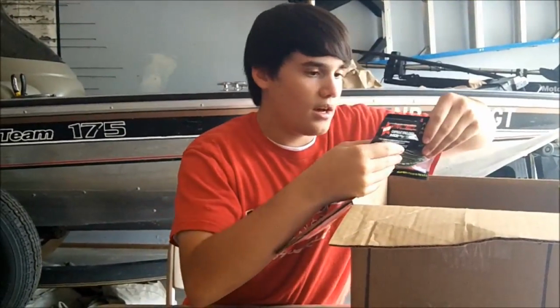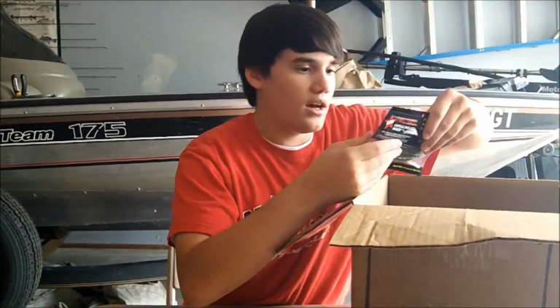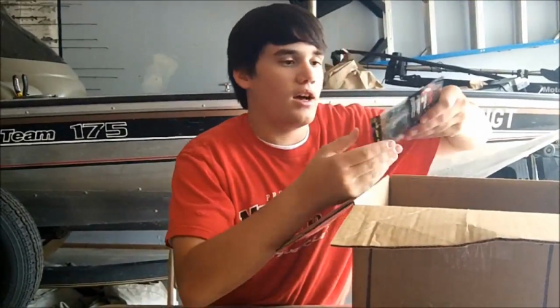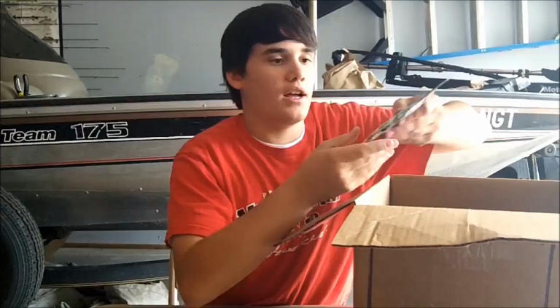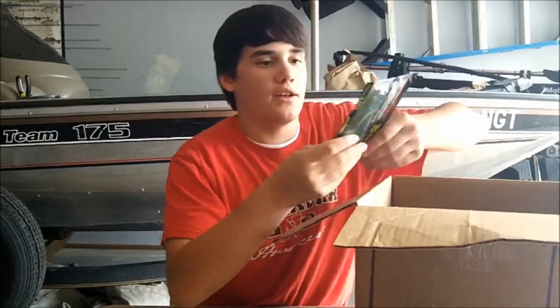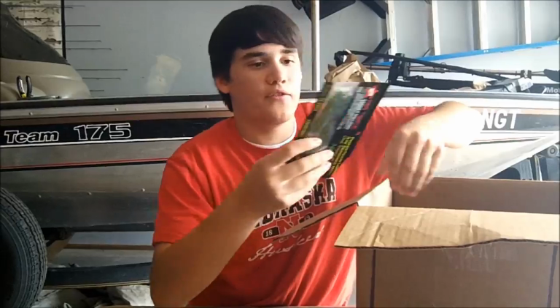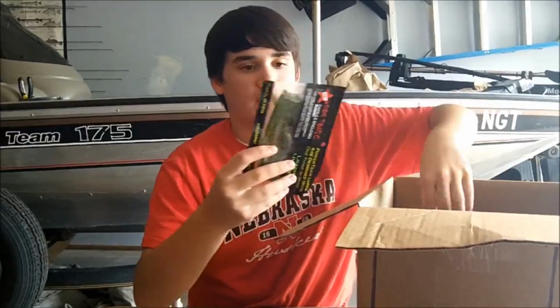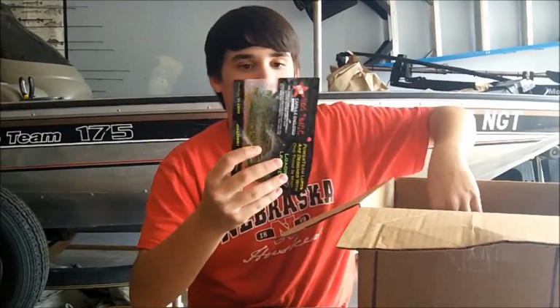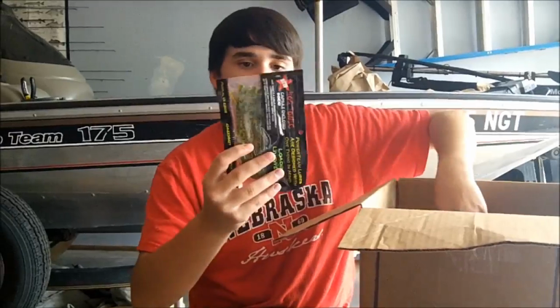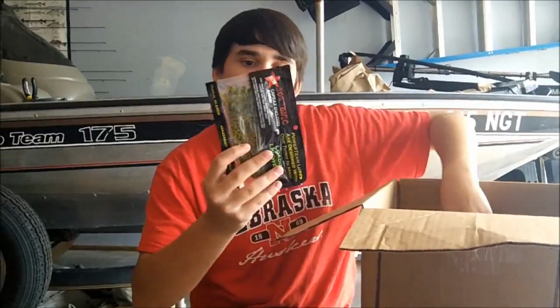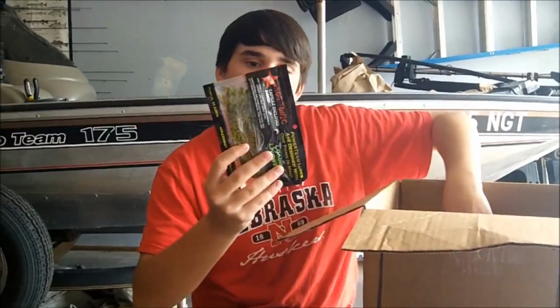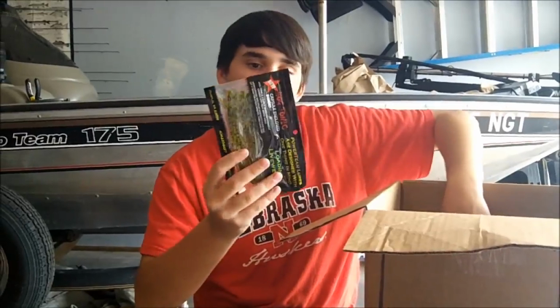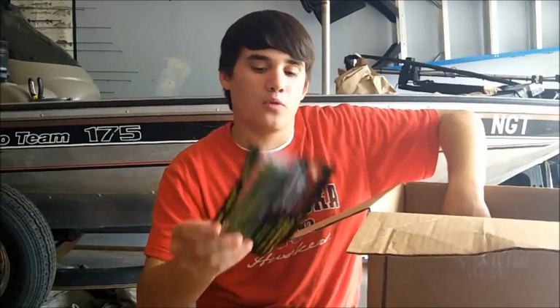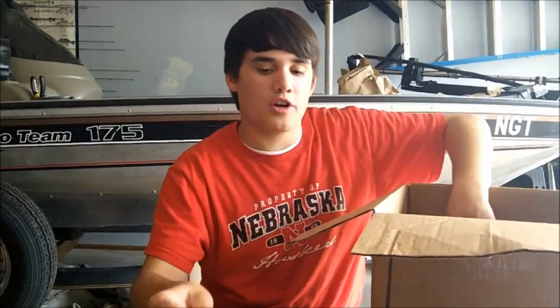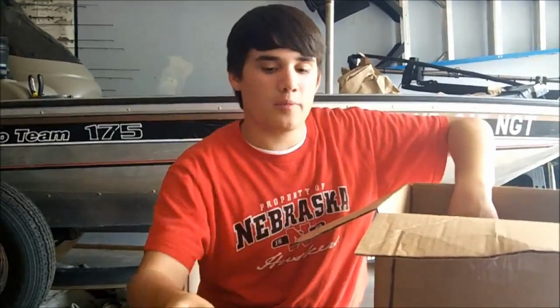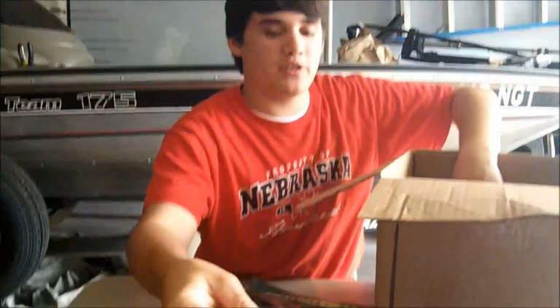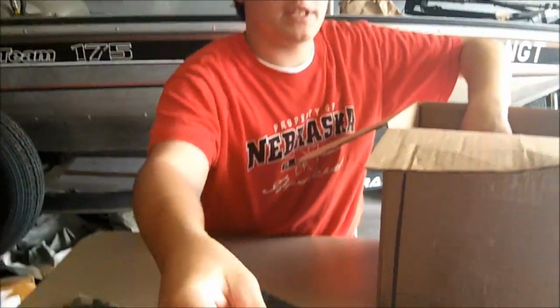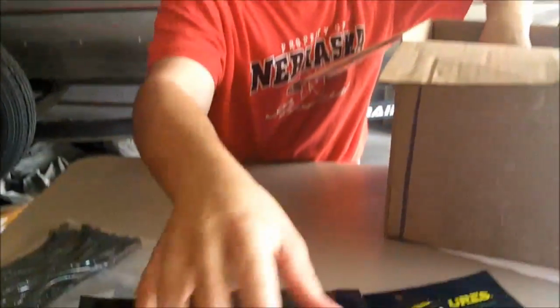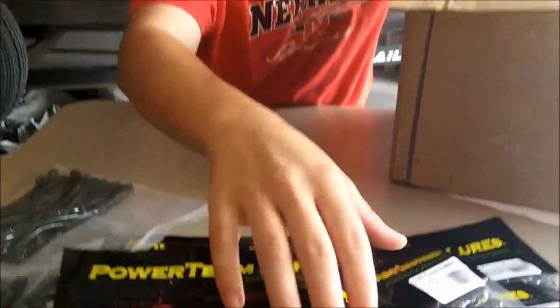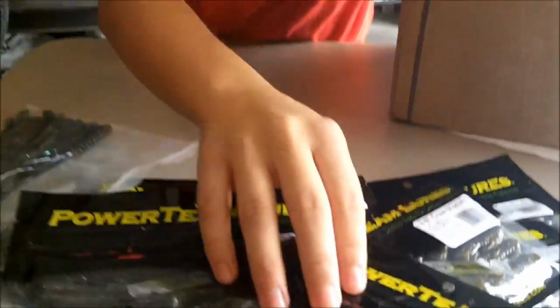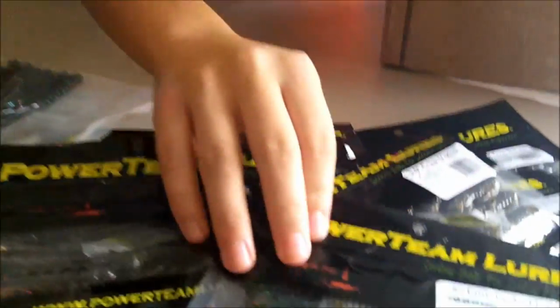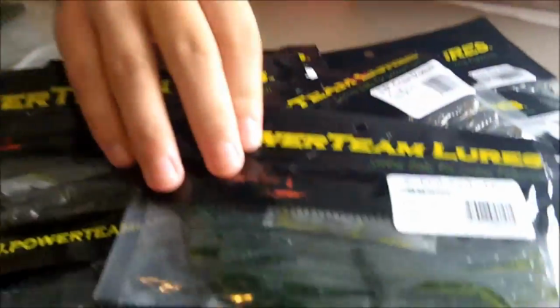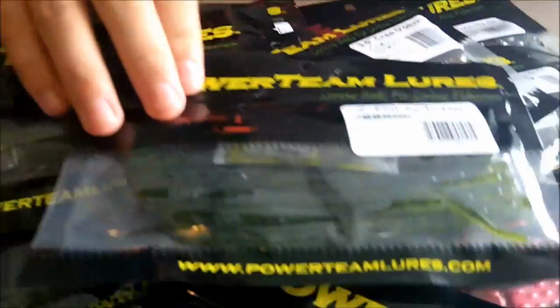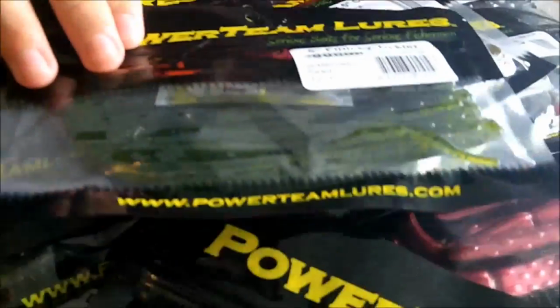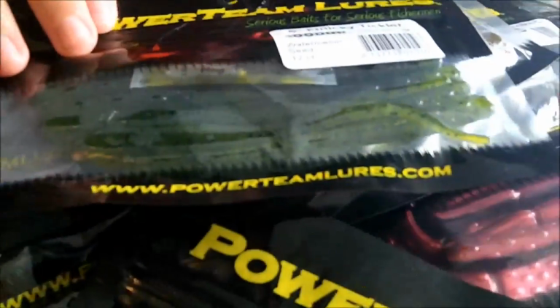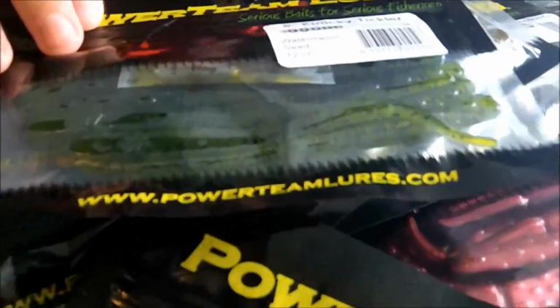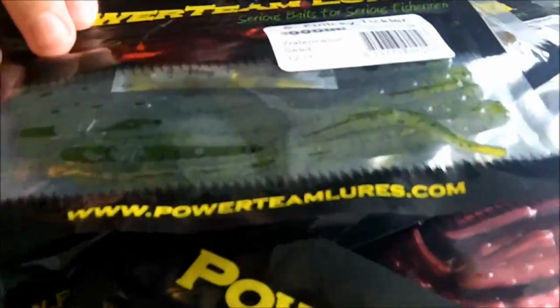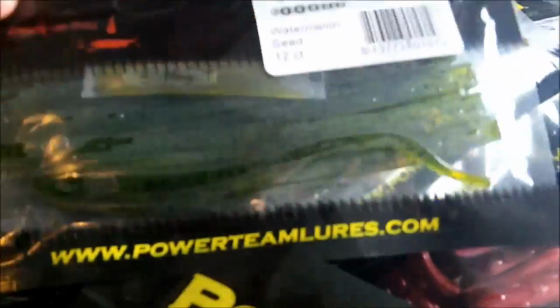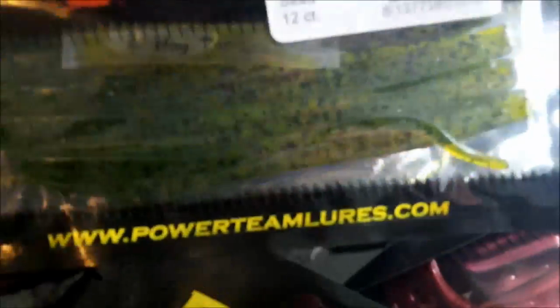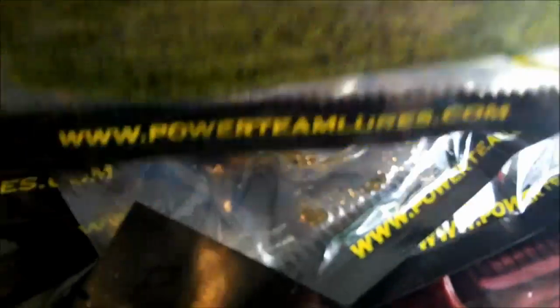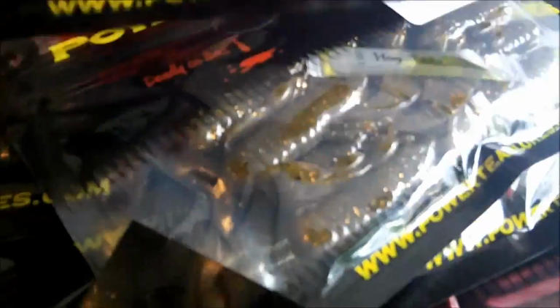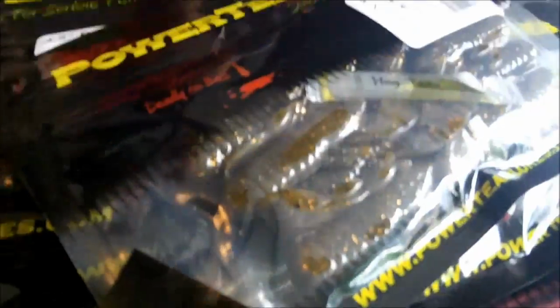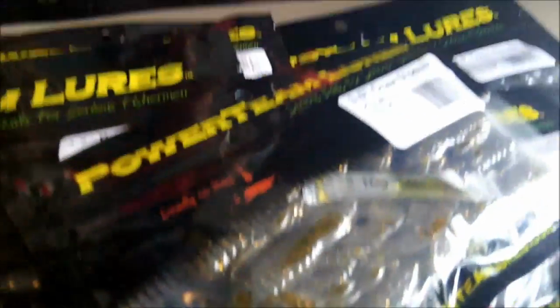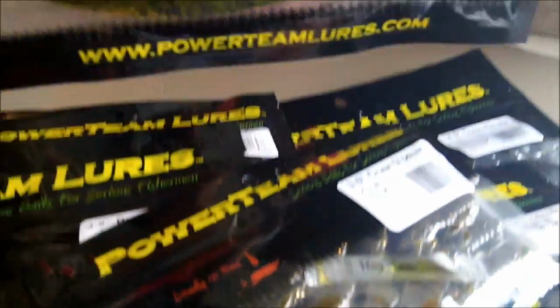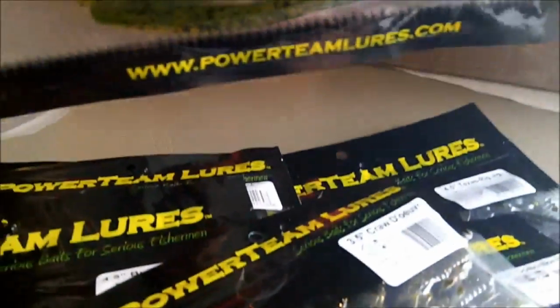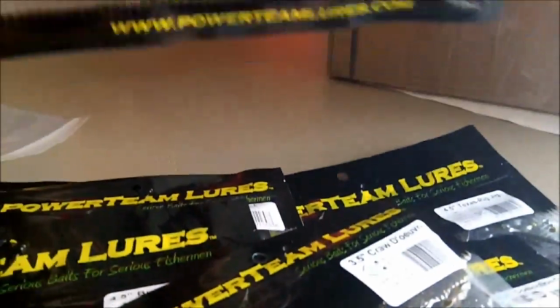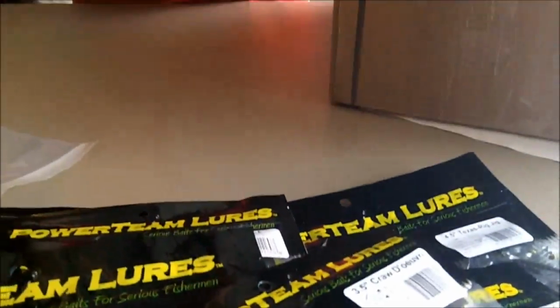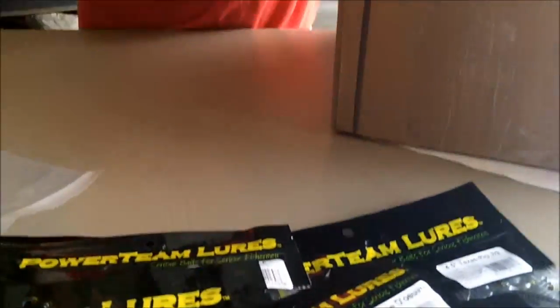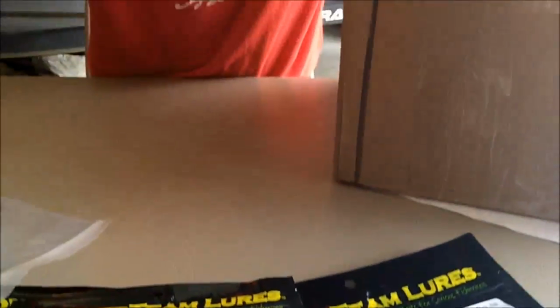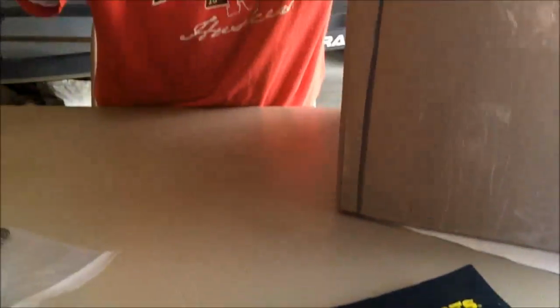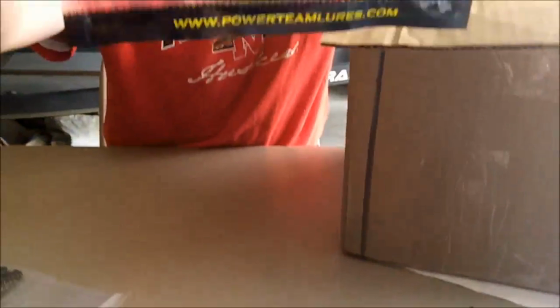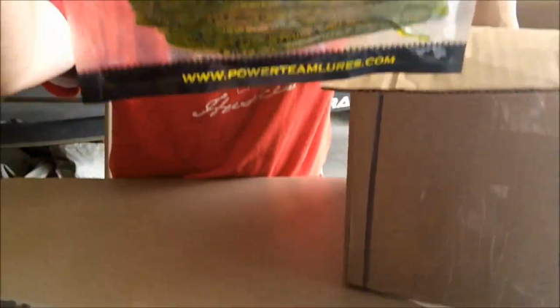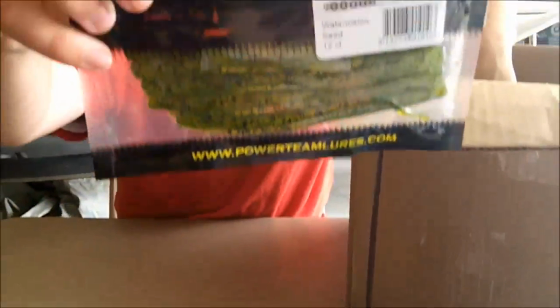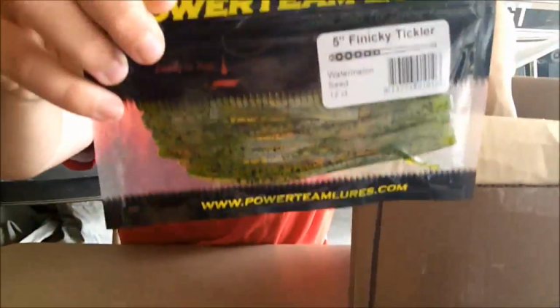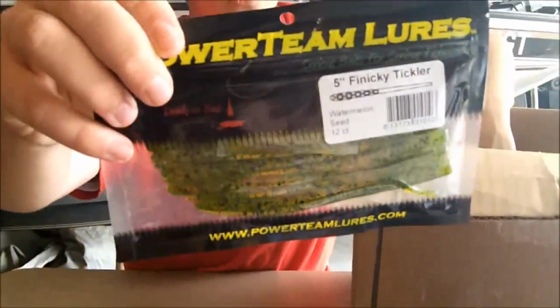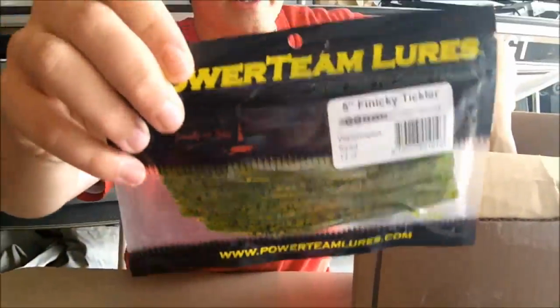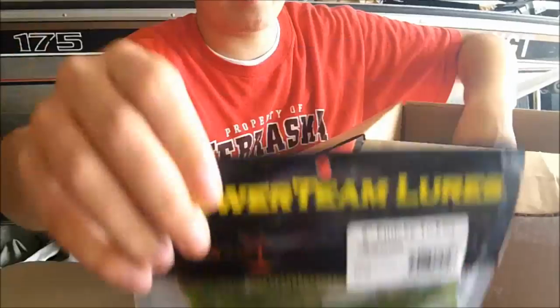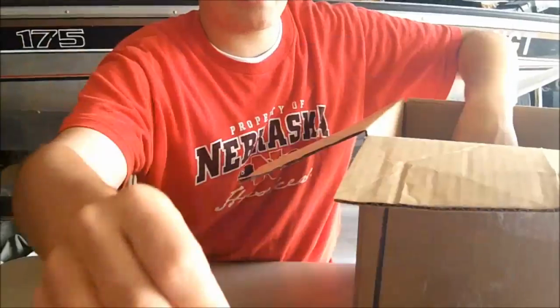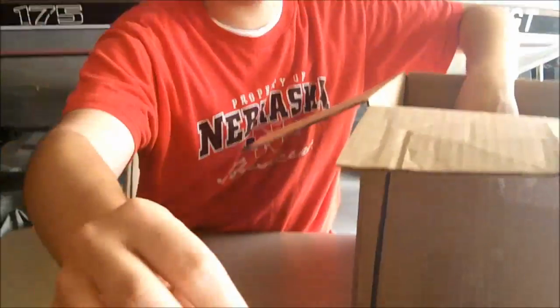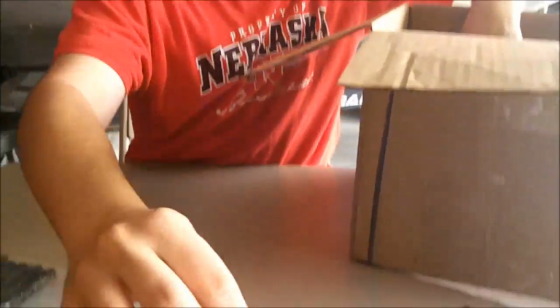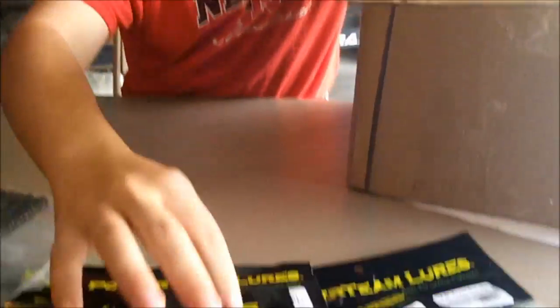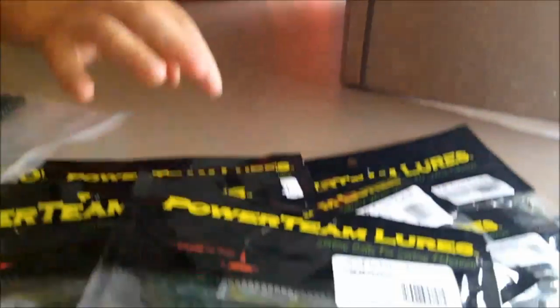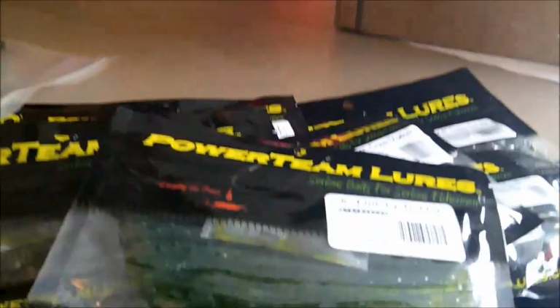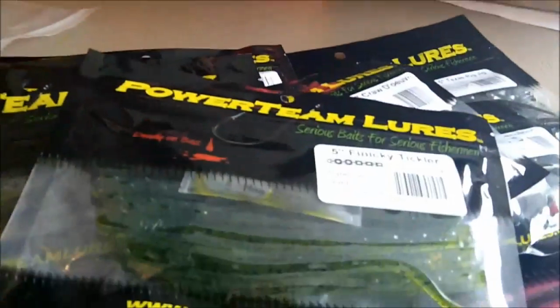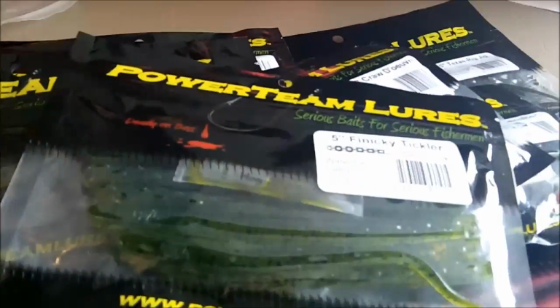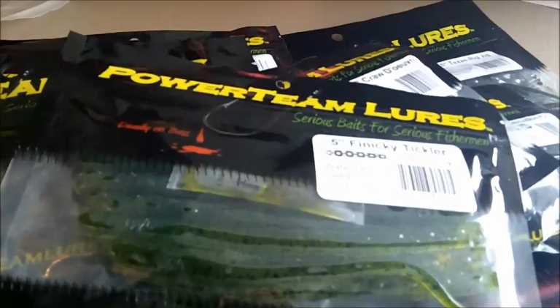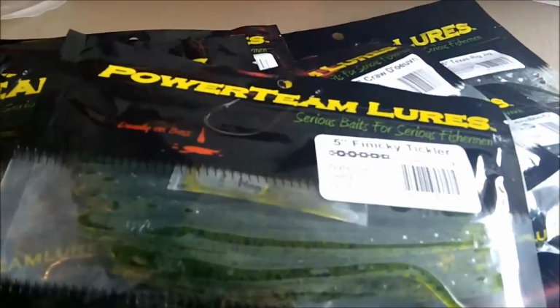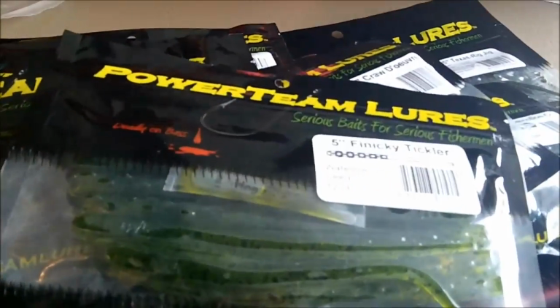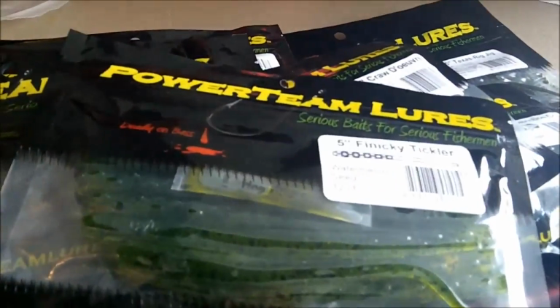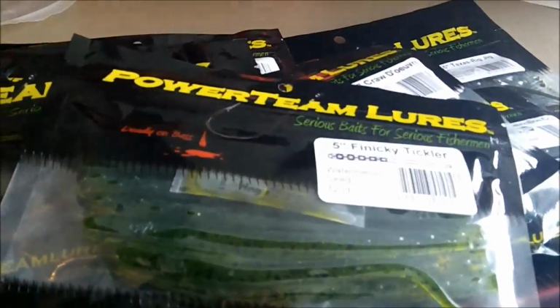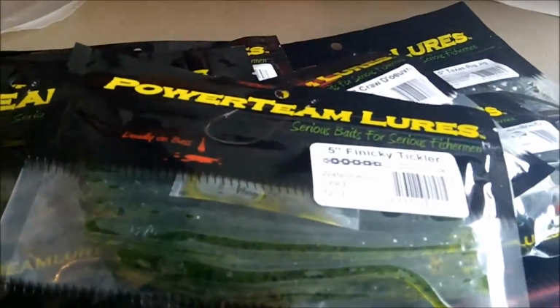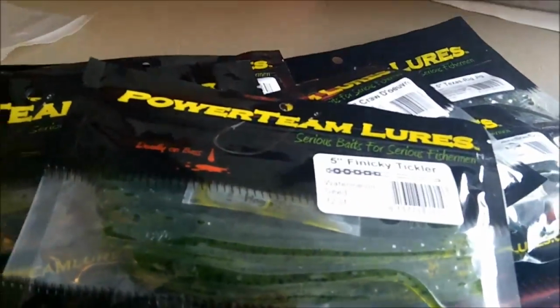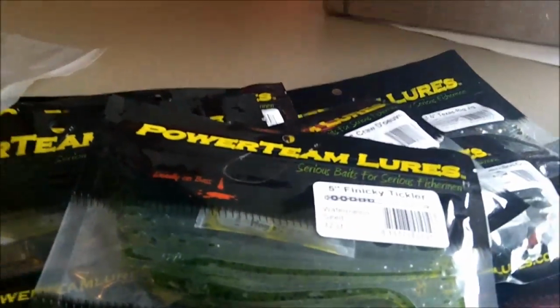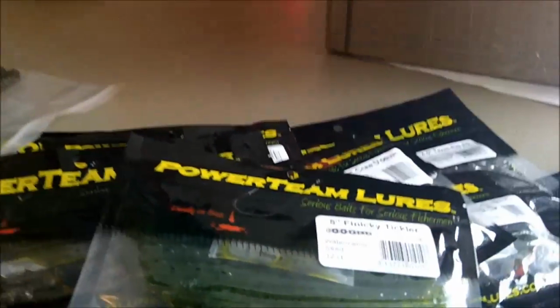Finicky tickler in watermelon seed color — that's gonna be my favorite drop shot bait. It's clear and transparent, good for clear water applications.